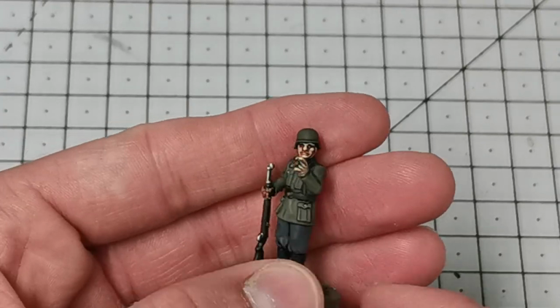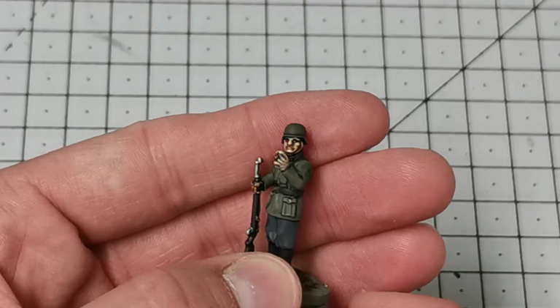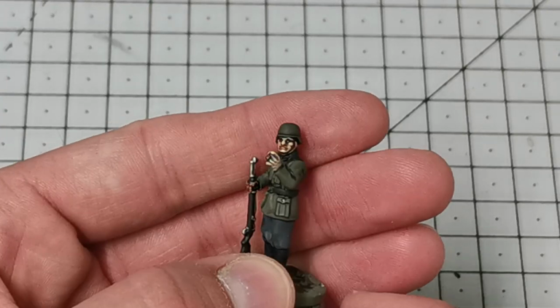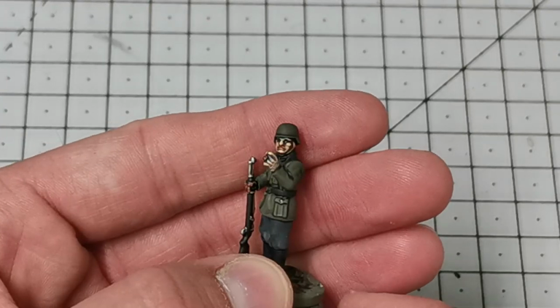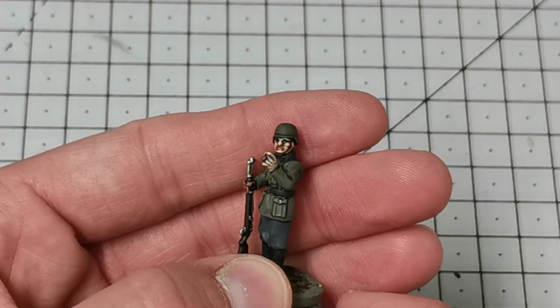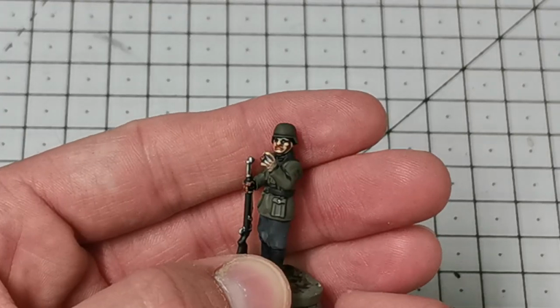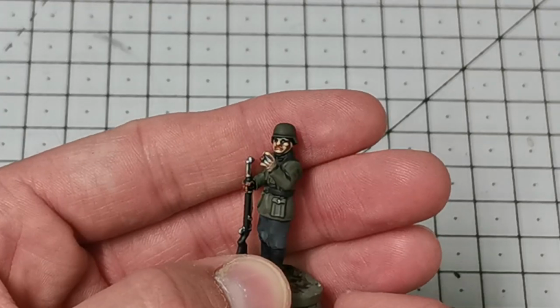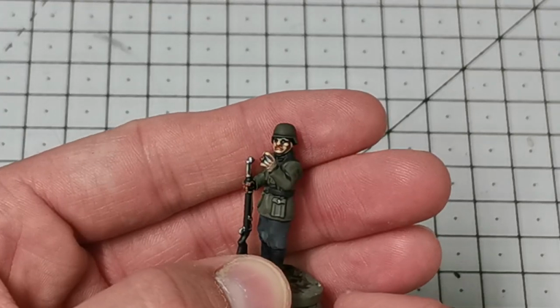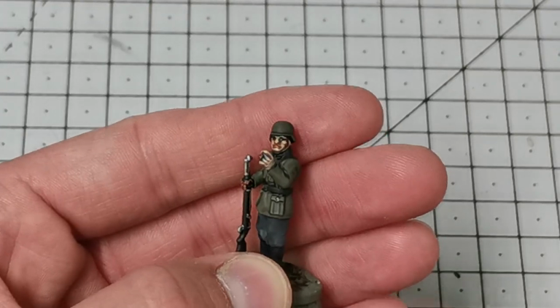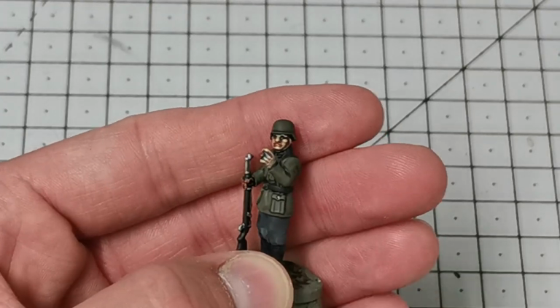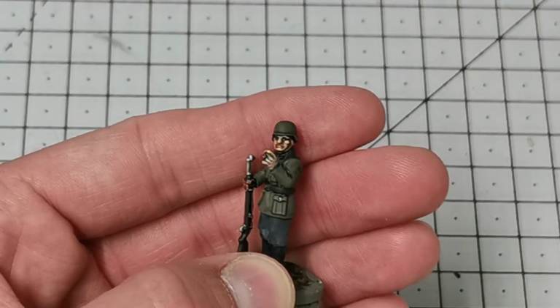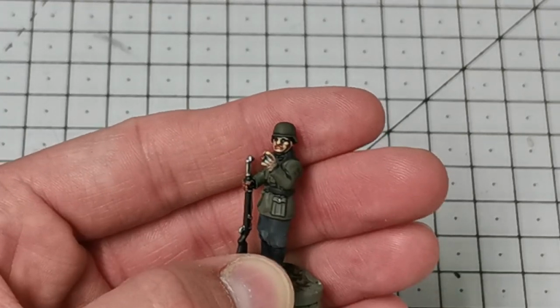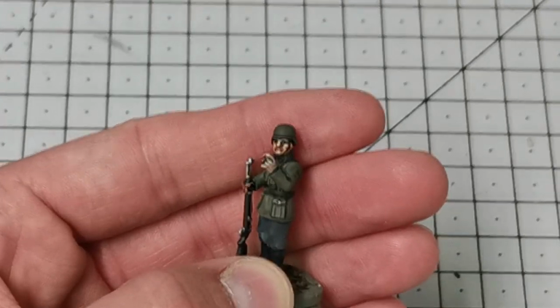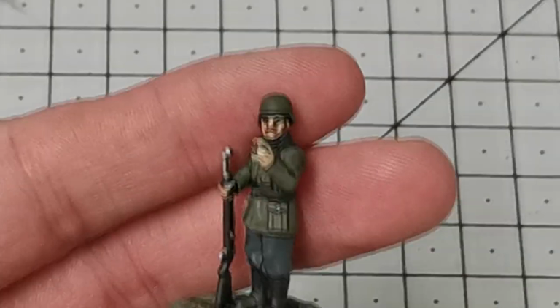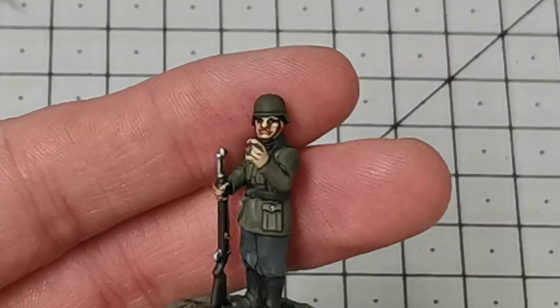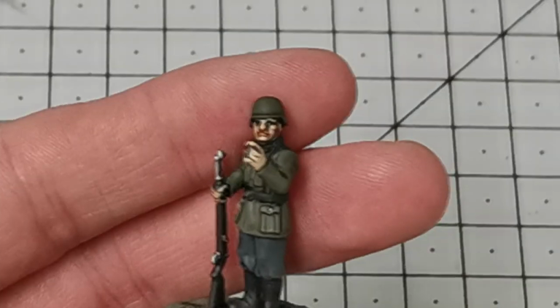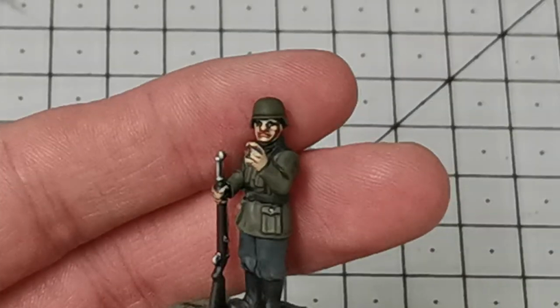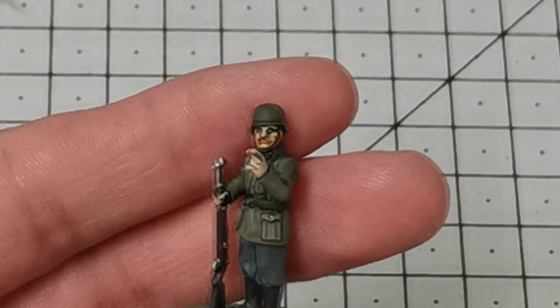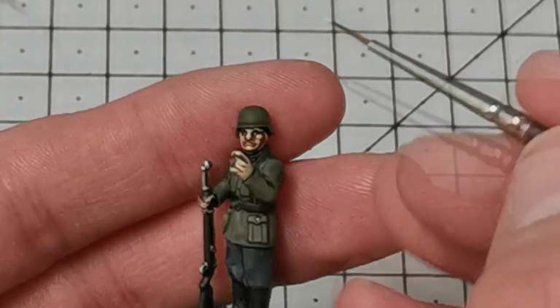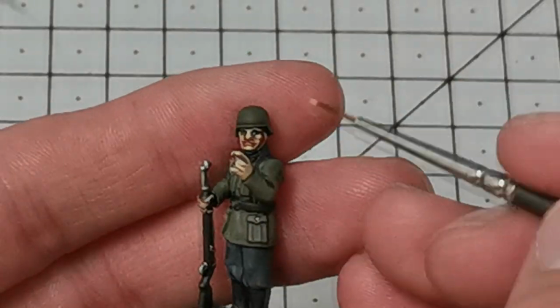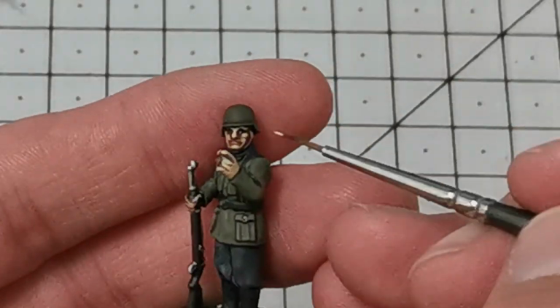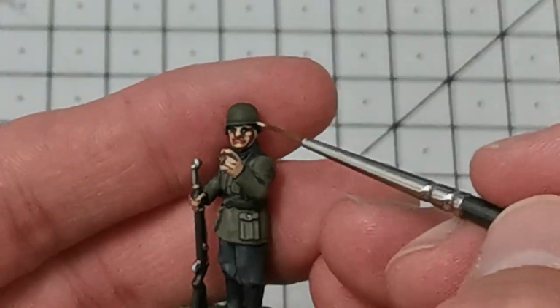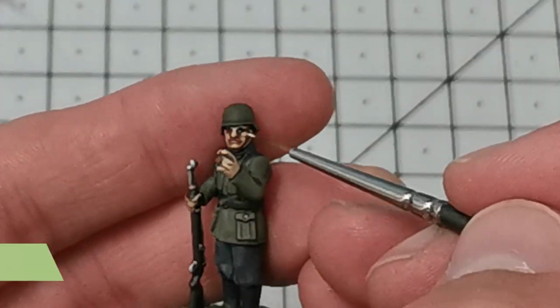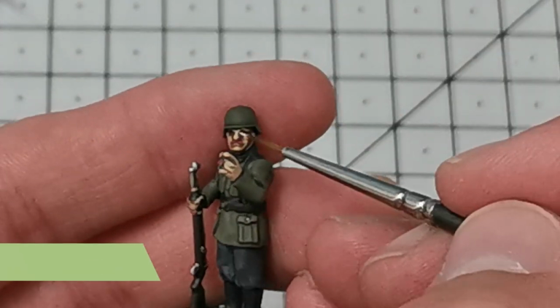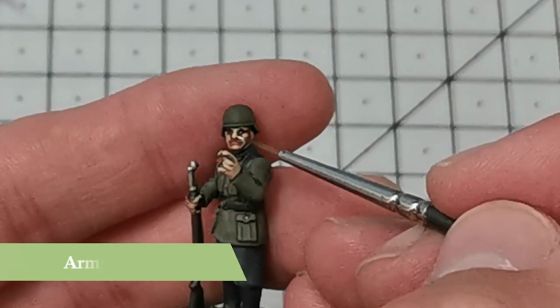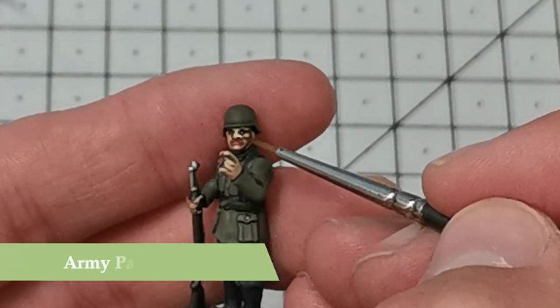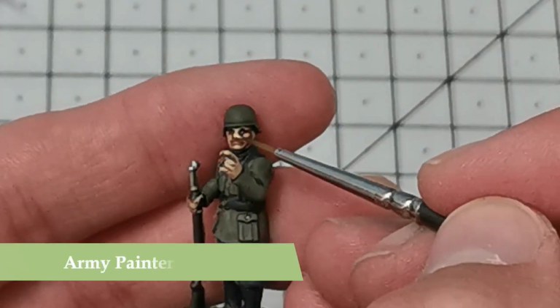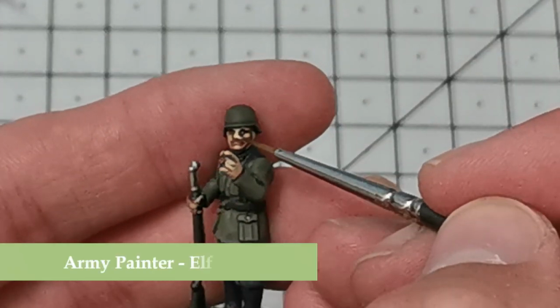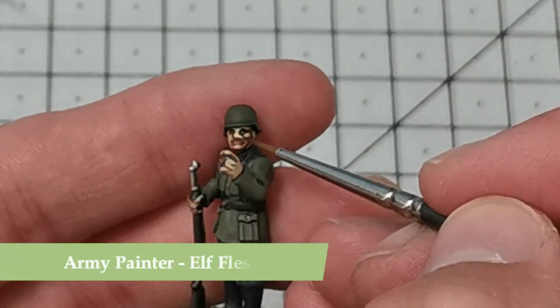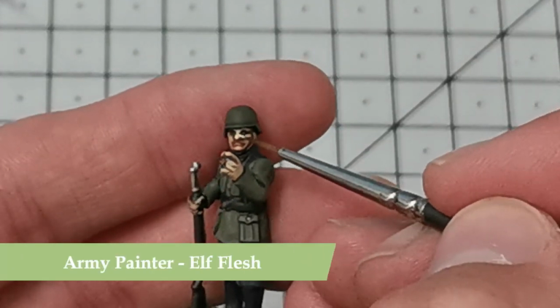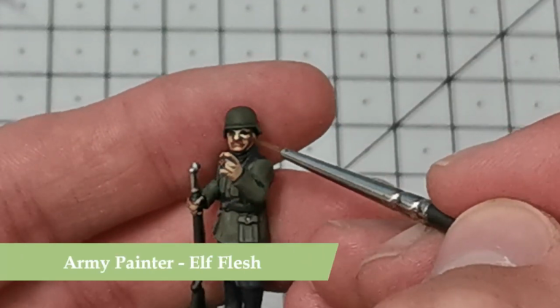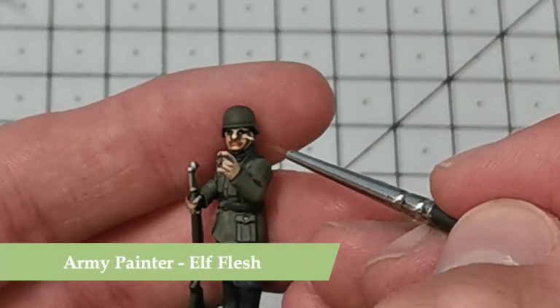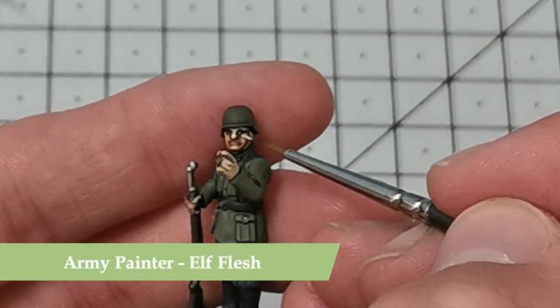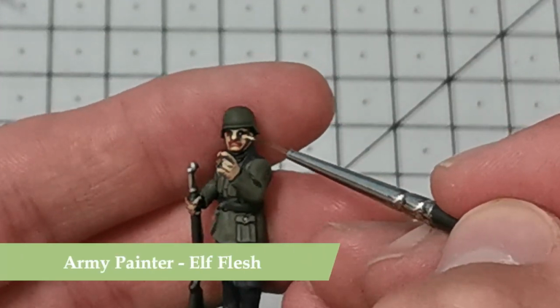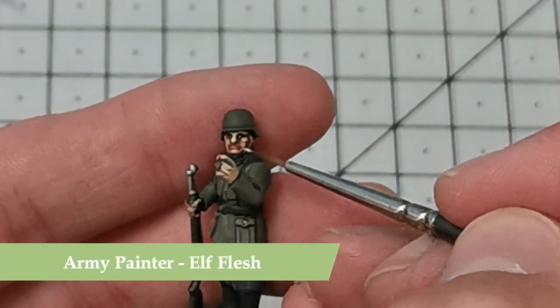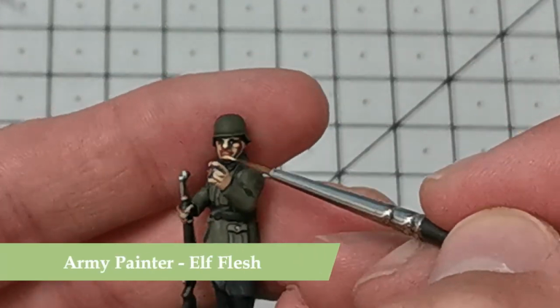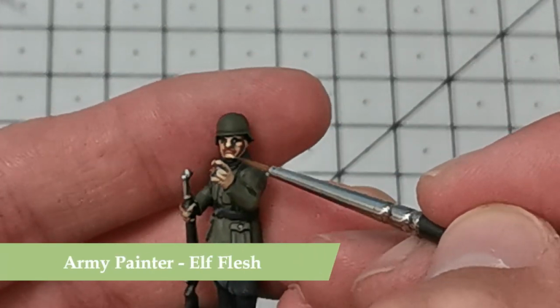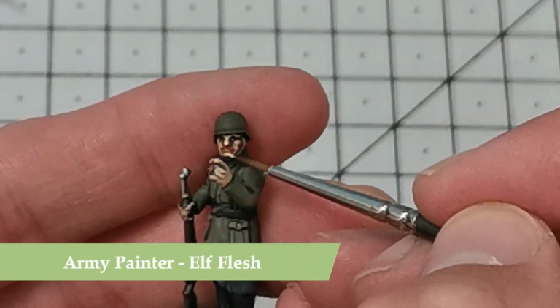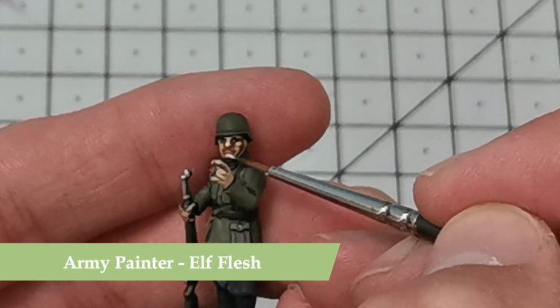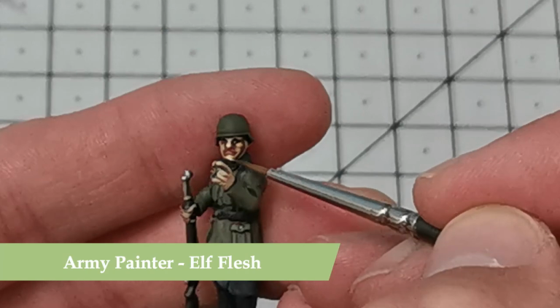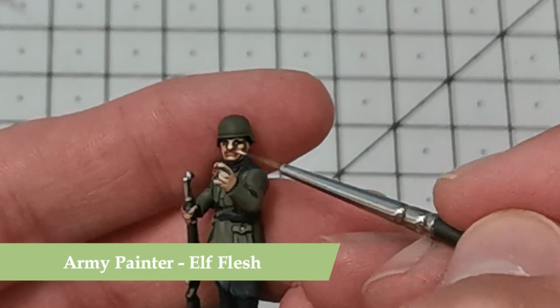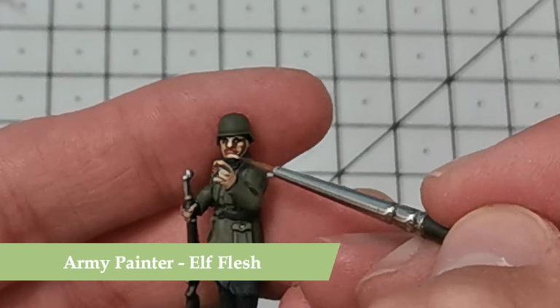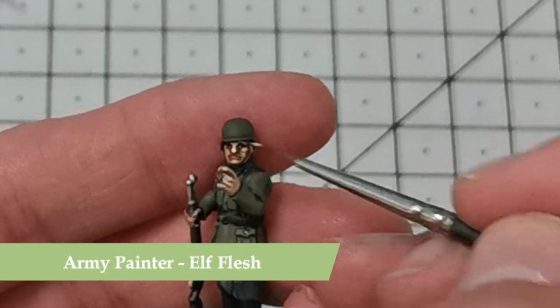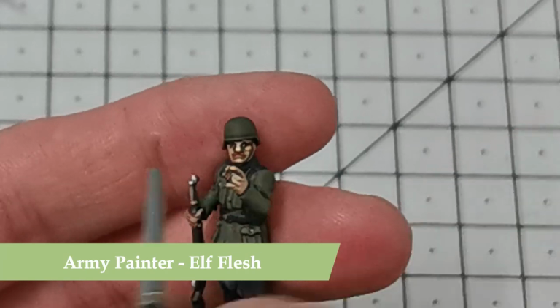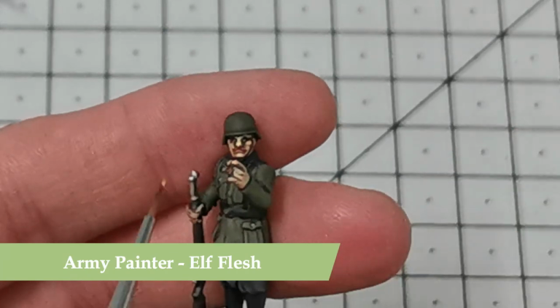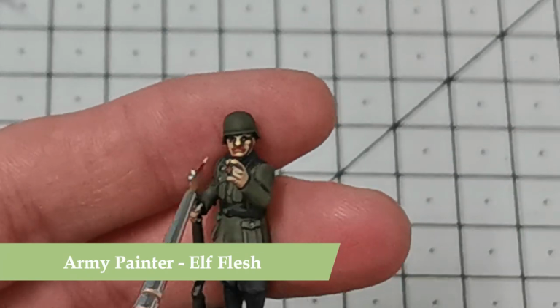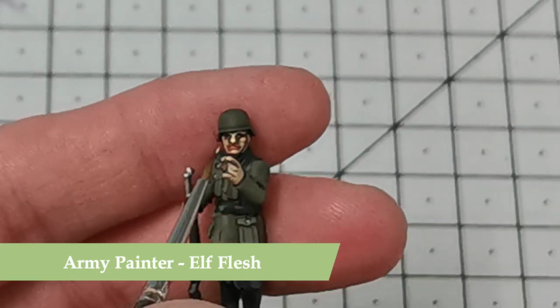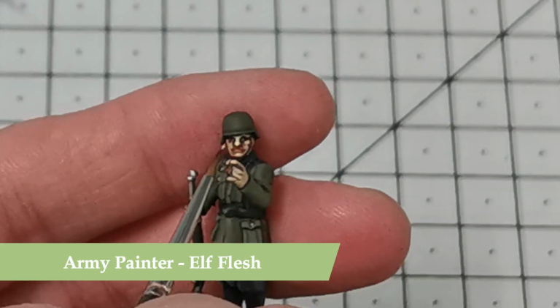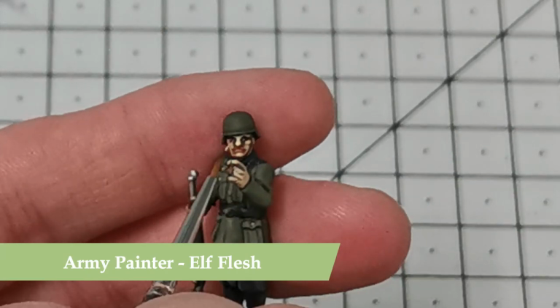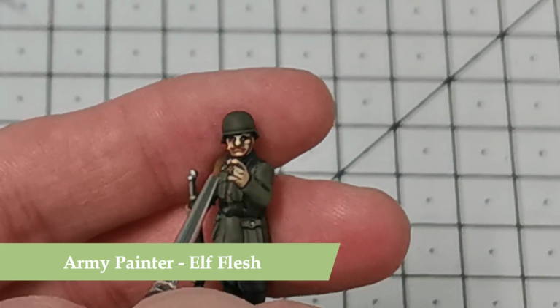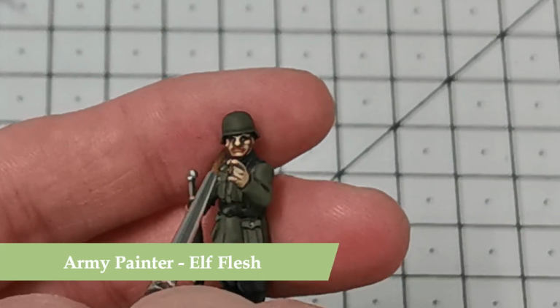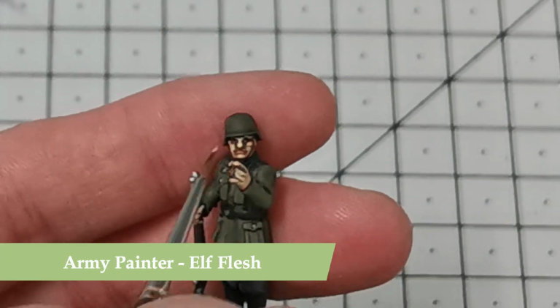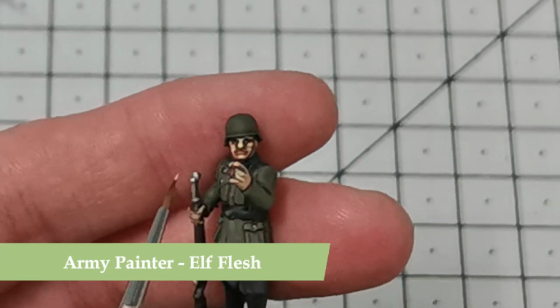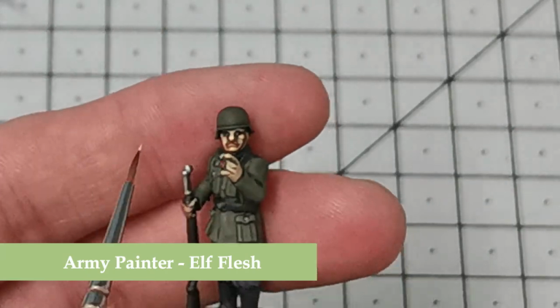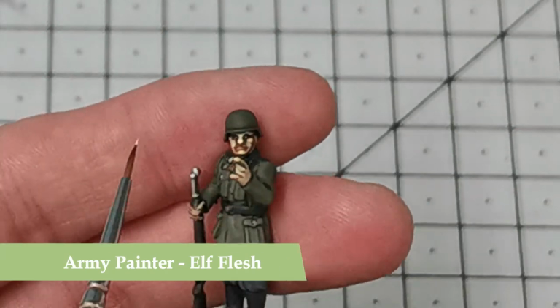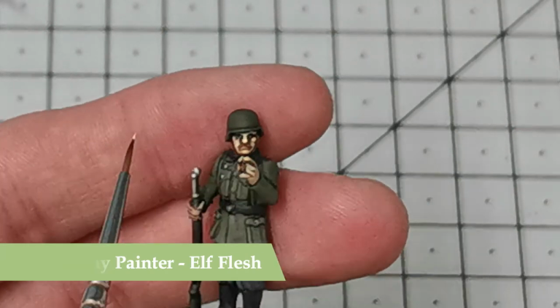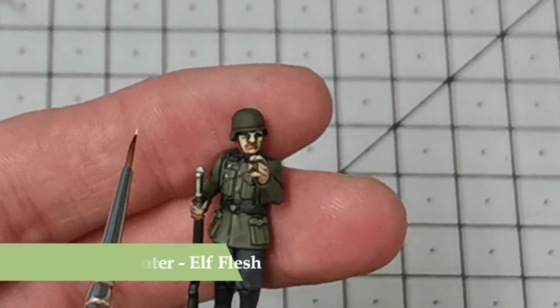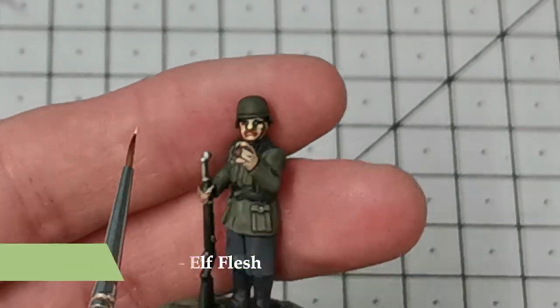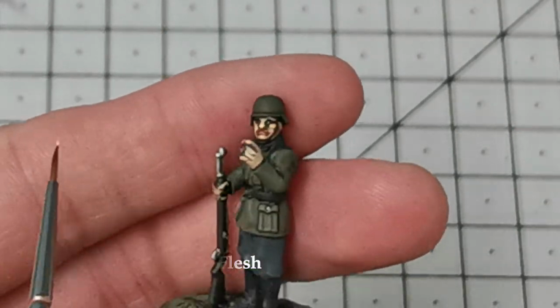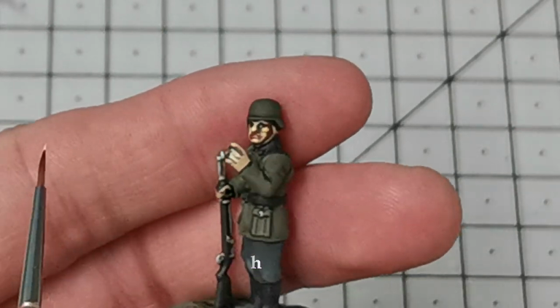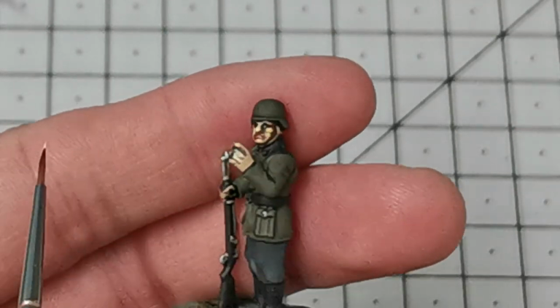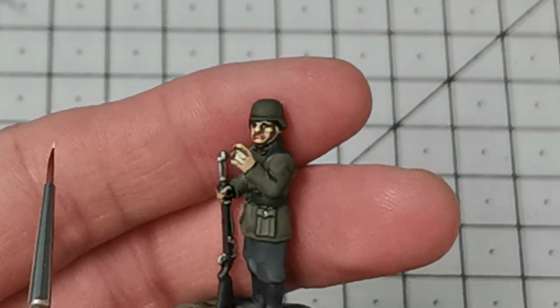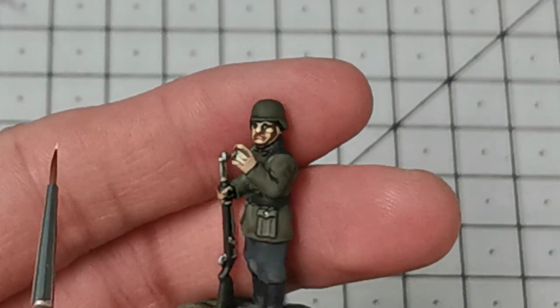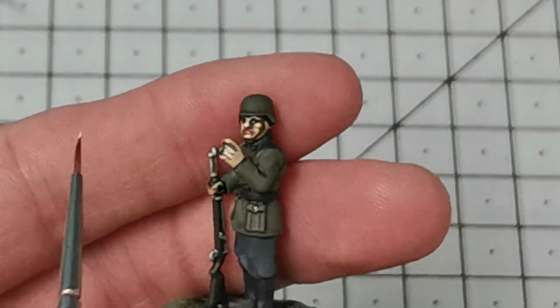Once this is all done I then use the Army Painter Color Elf Flesh and do some extreme highlights on the tops of the cheeks and on the nose.